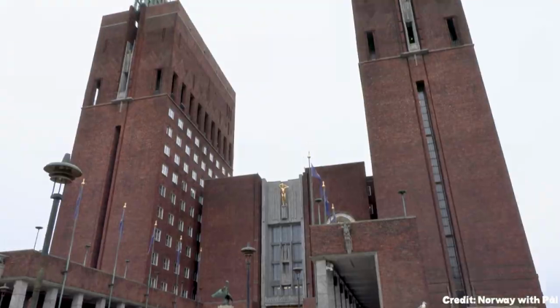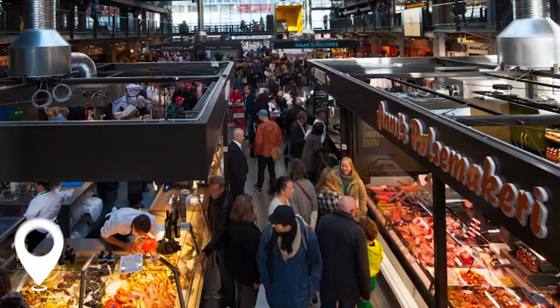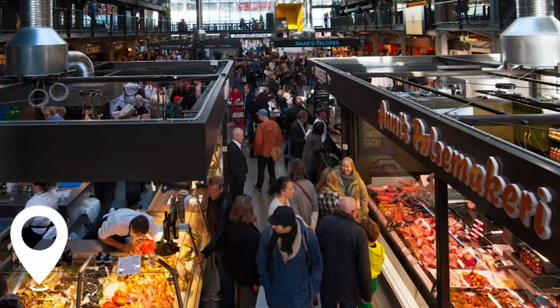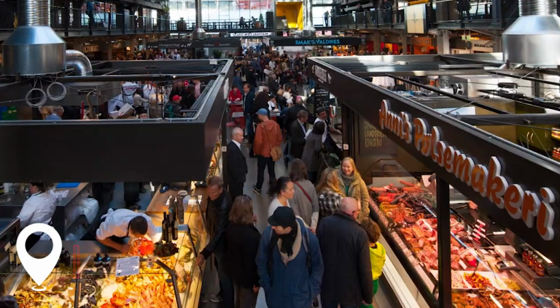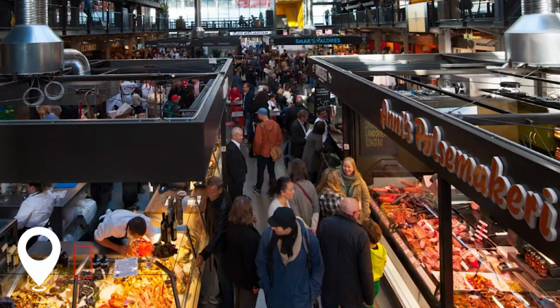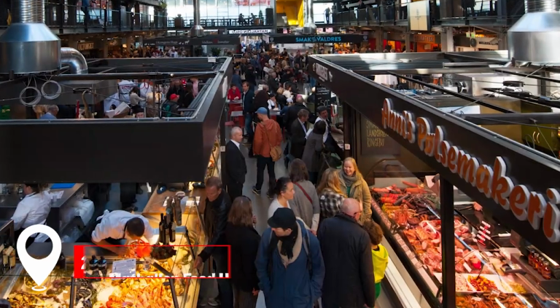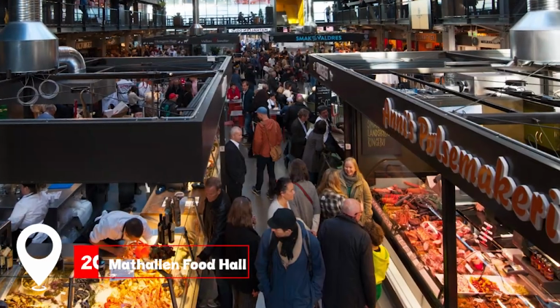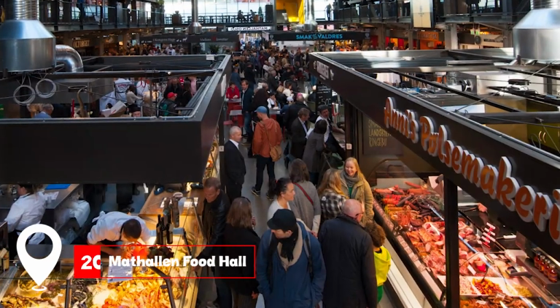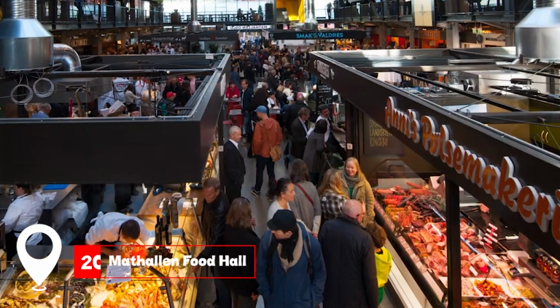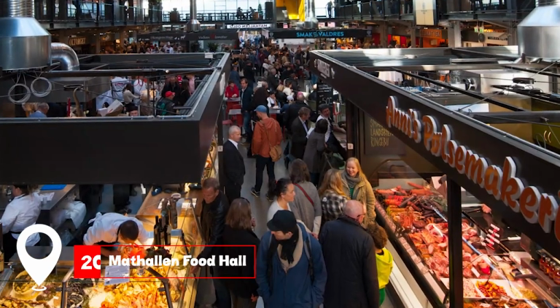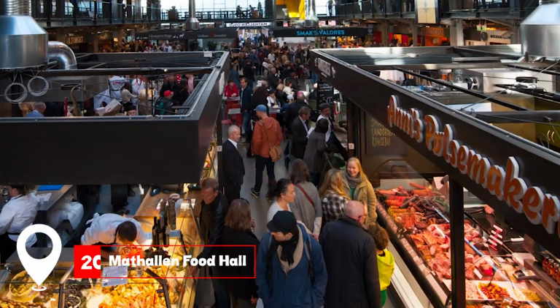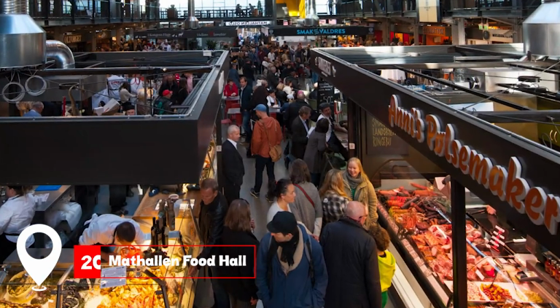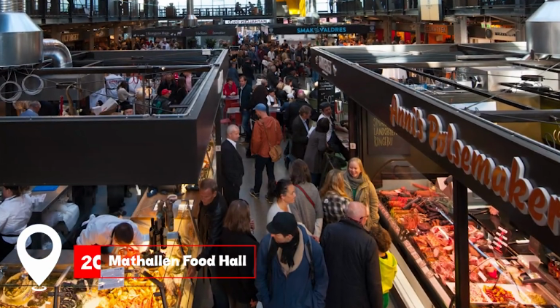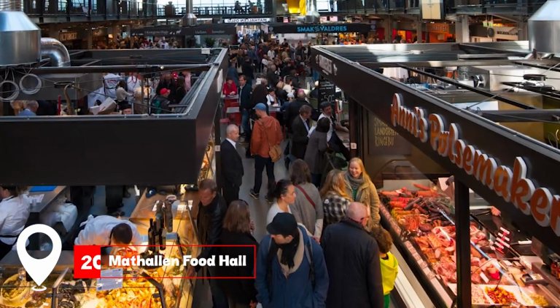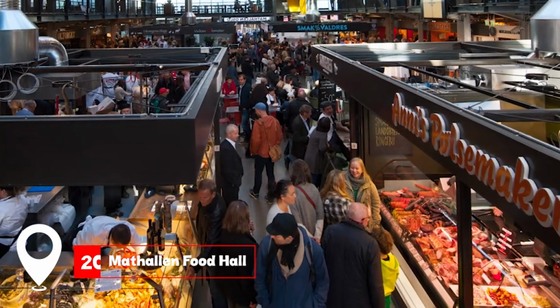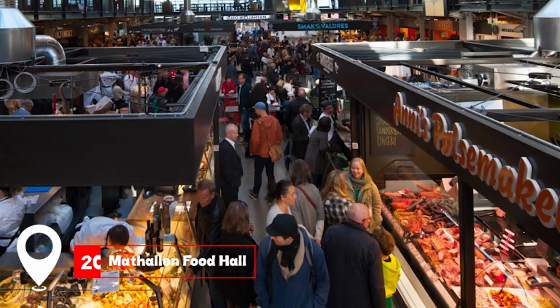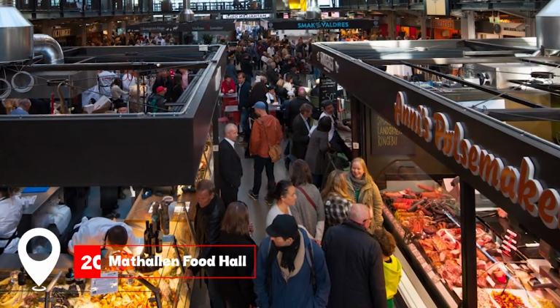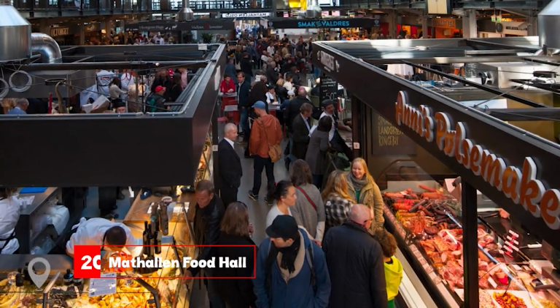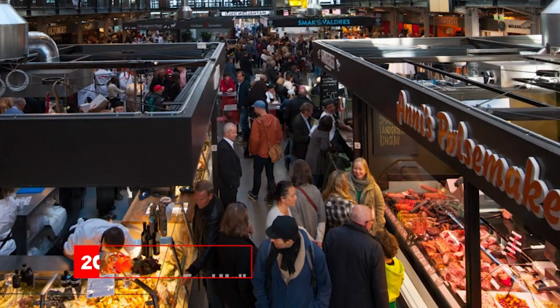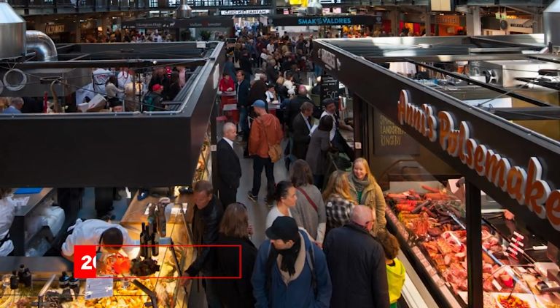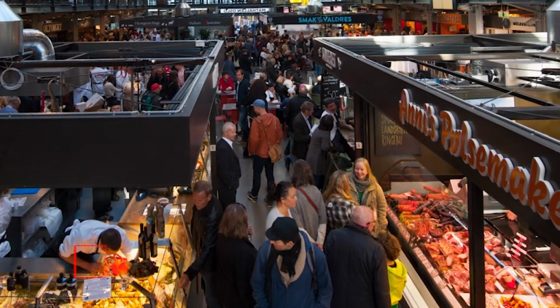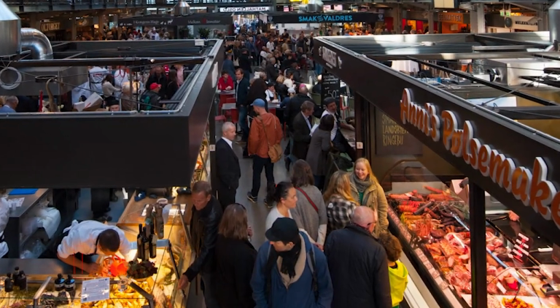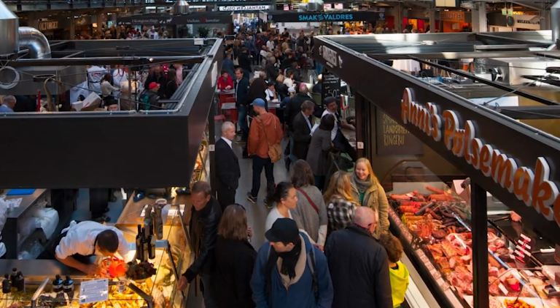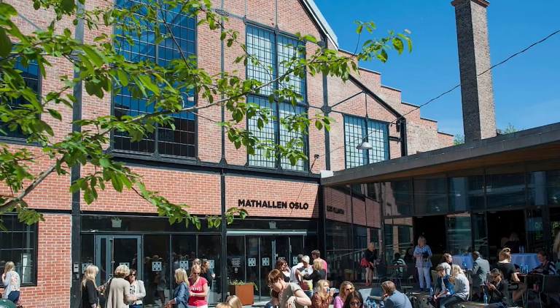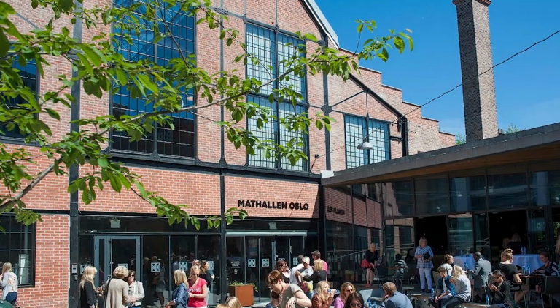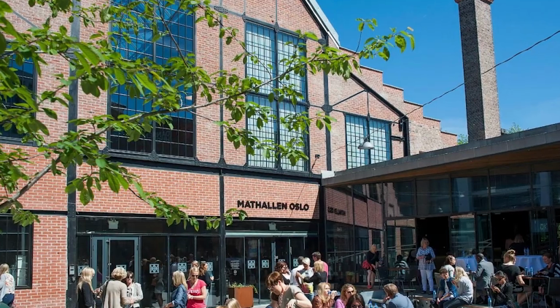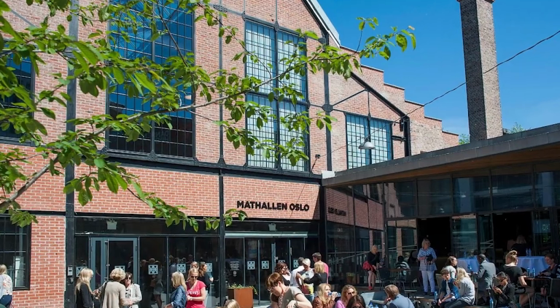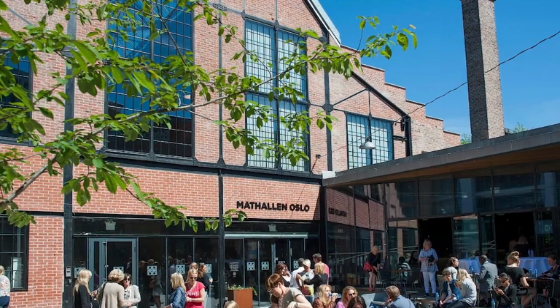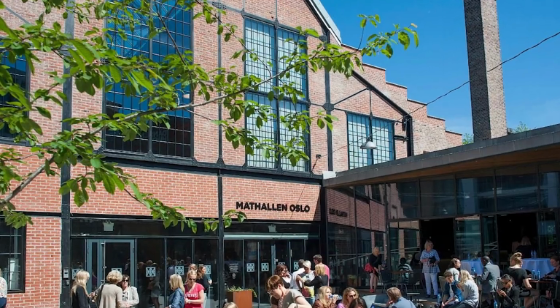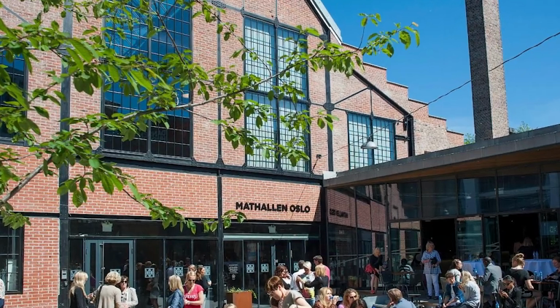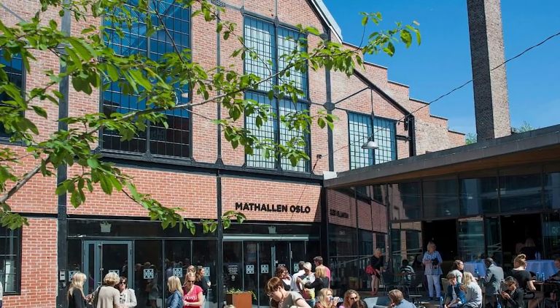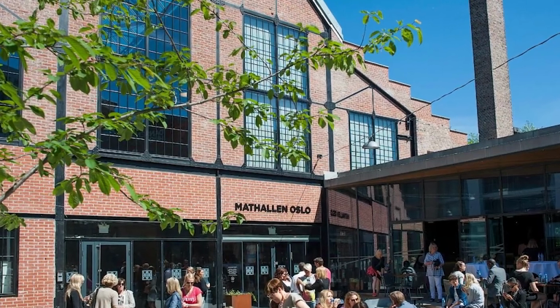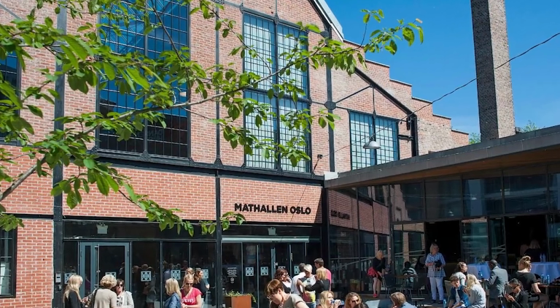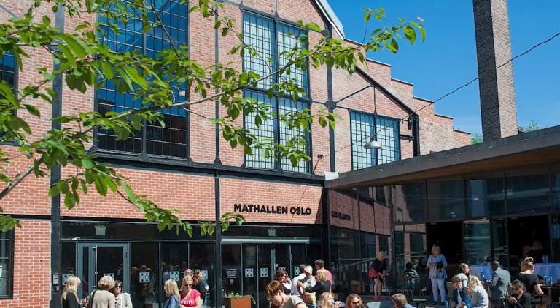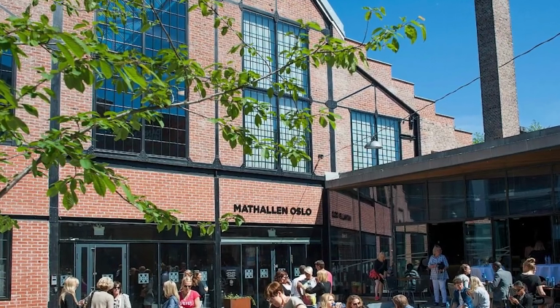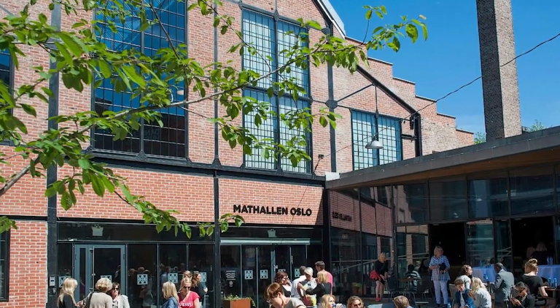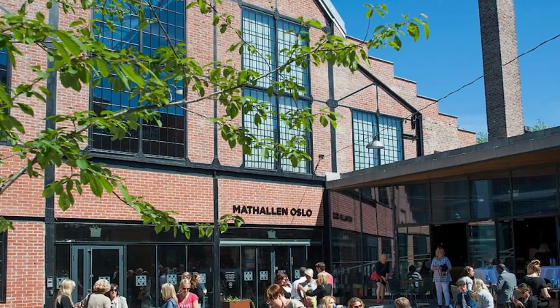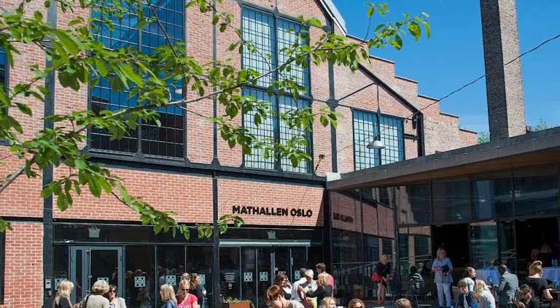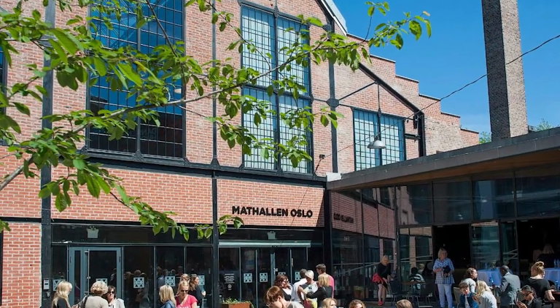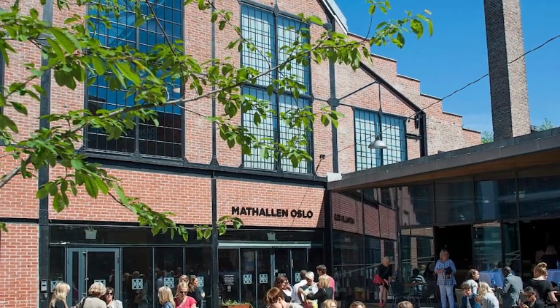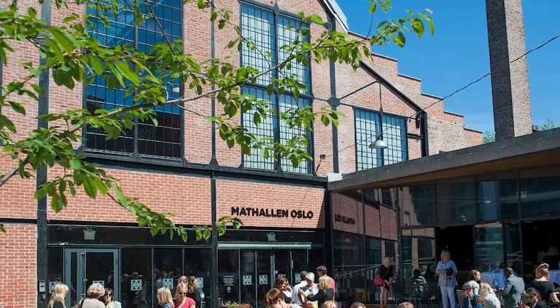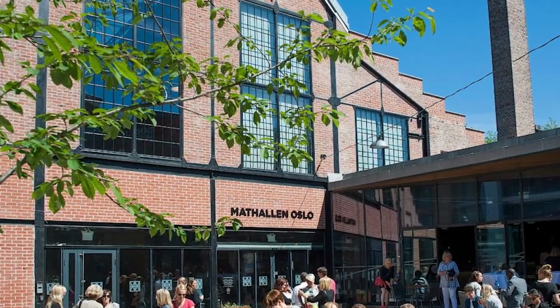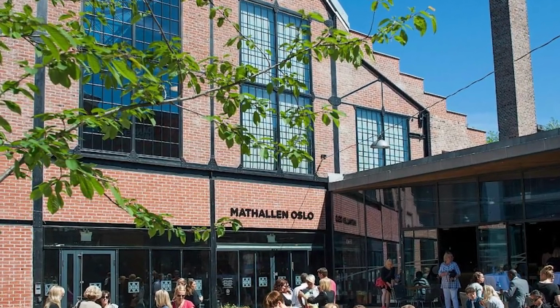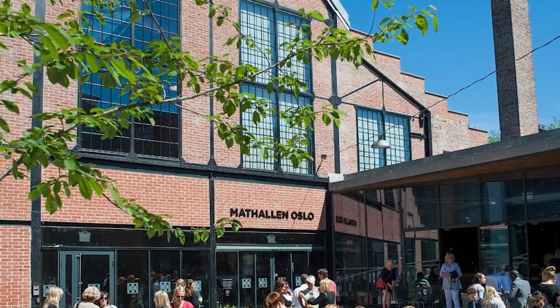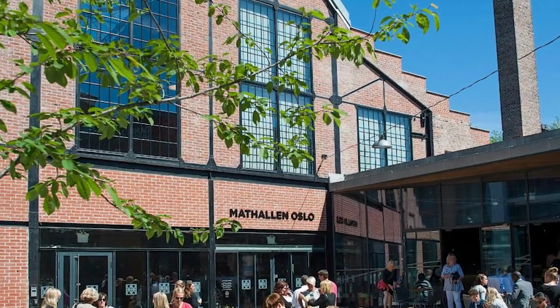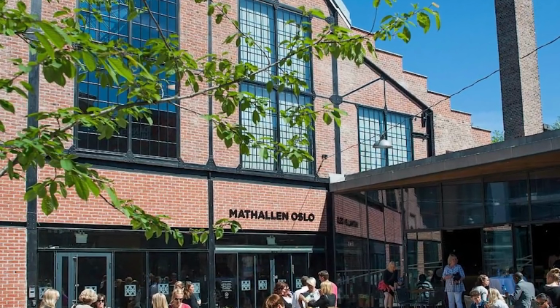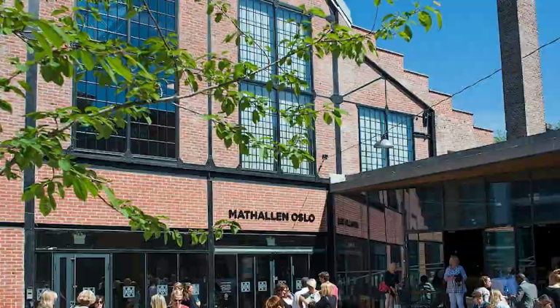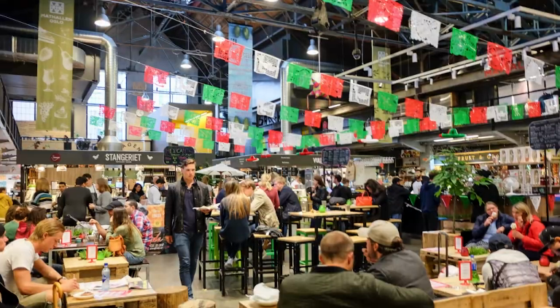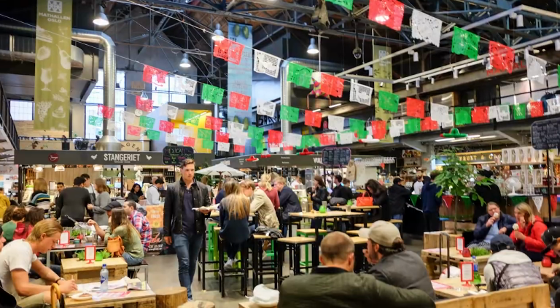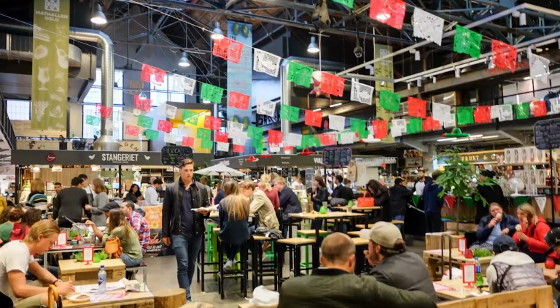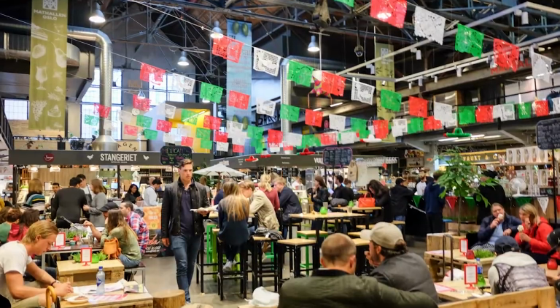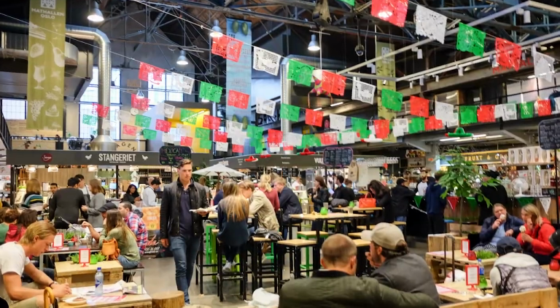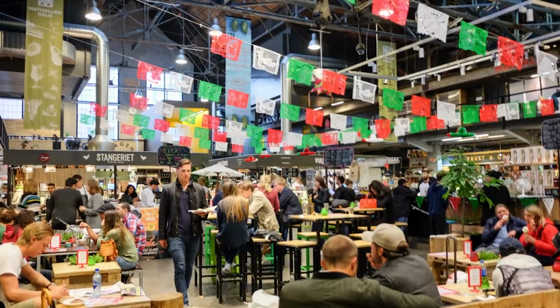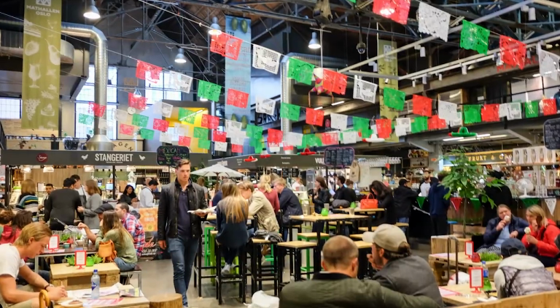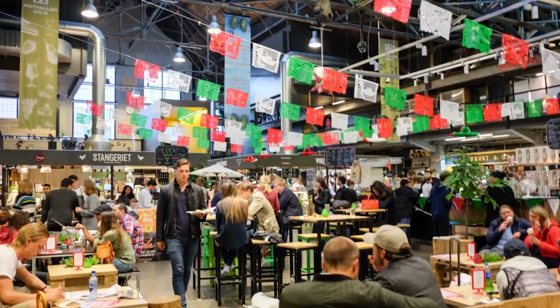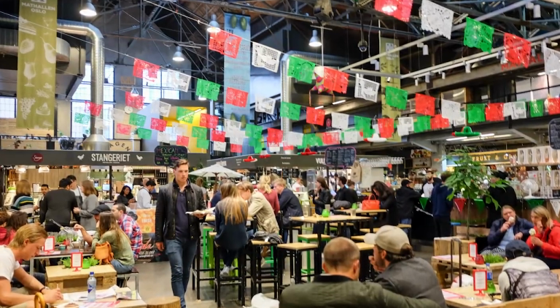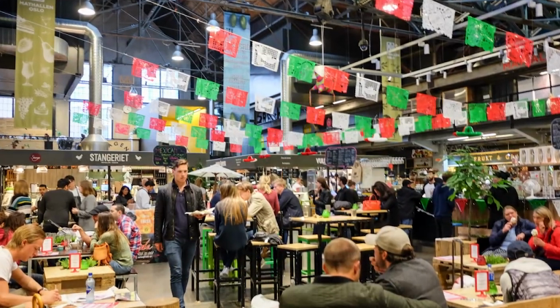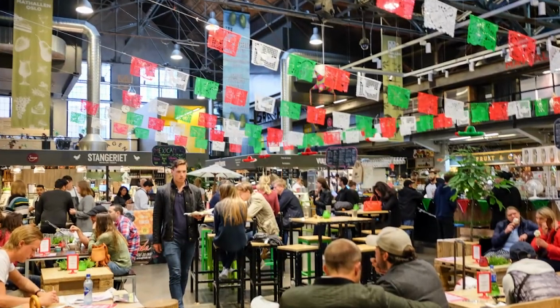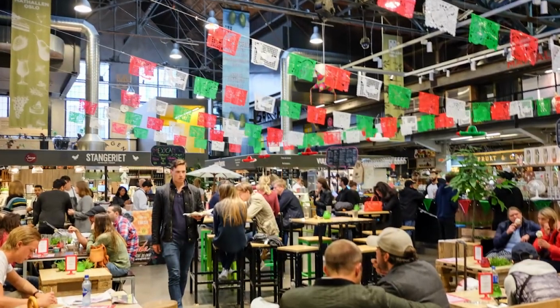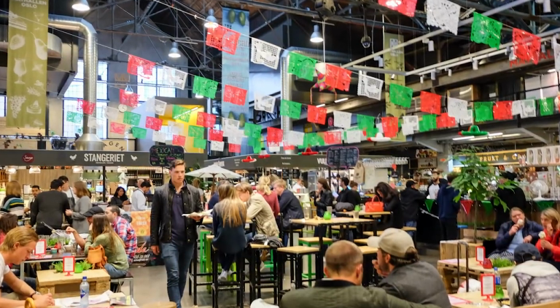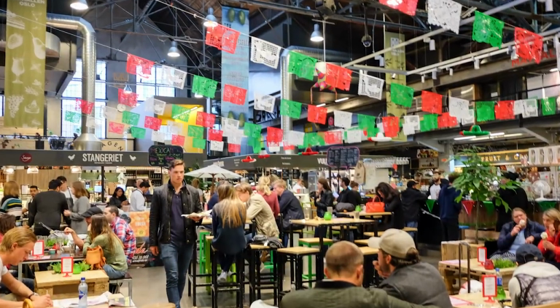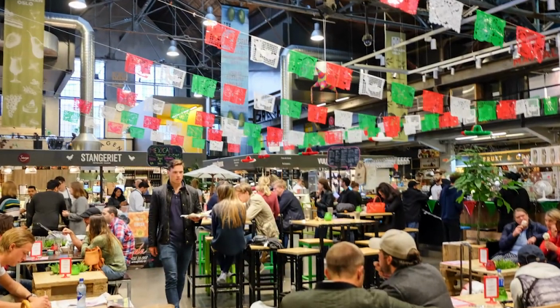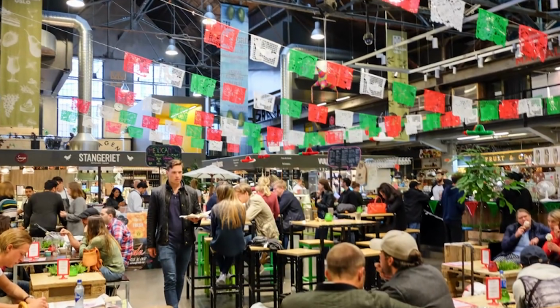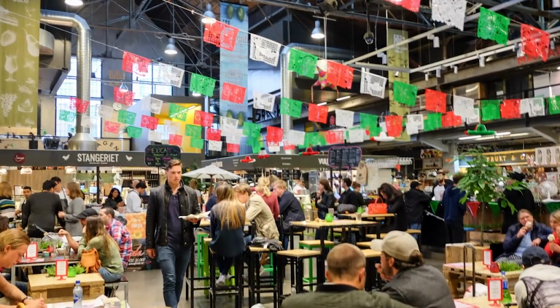At number 20, we have the Mathallen Food Hall. A food lover's paradise, it offers a plethora of international cuisines and culinary experiences.